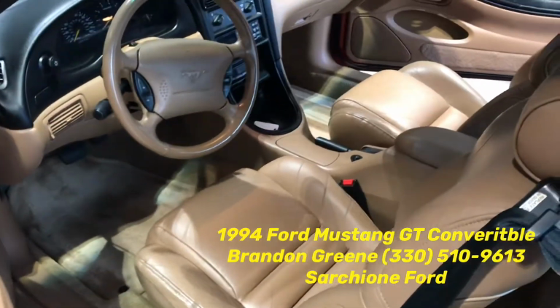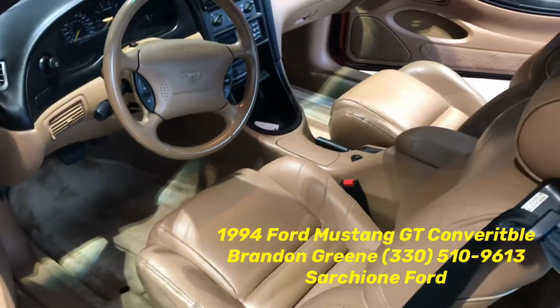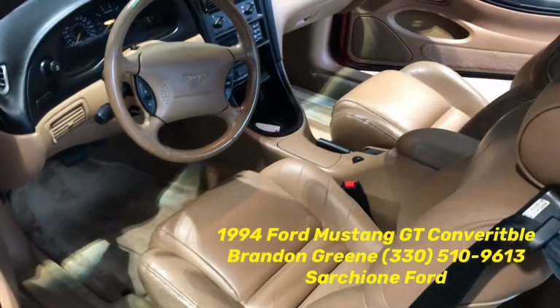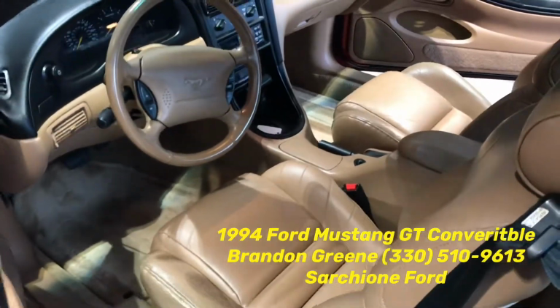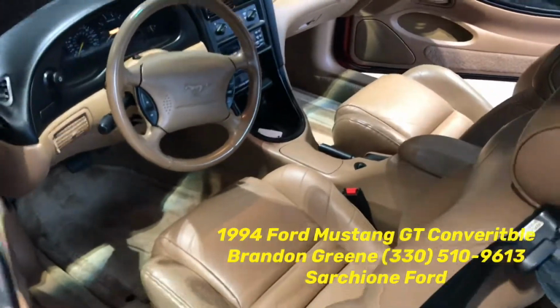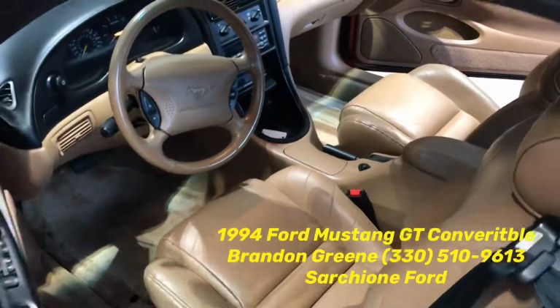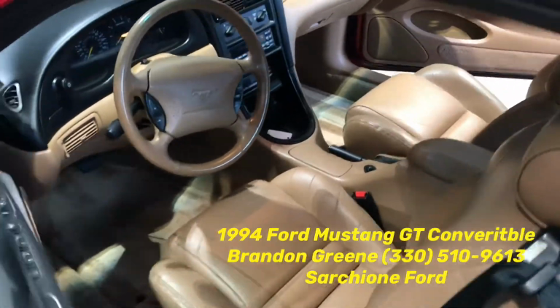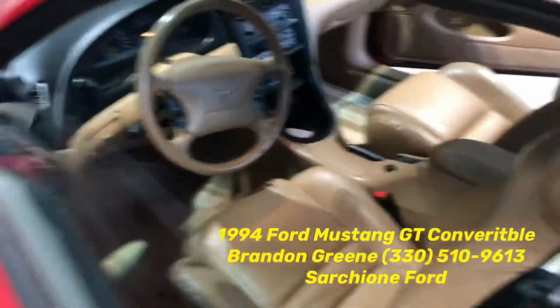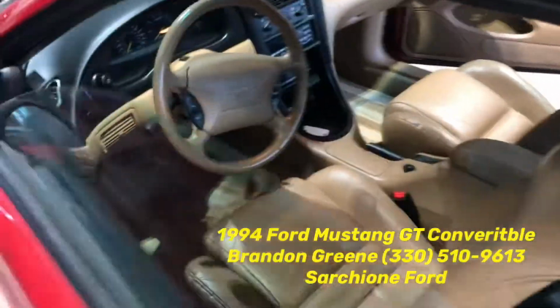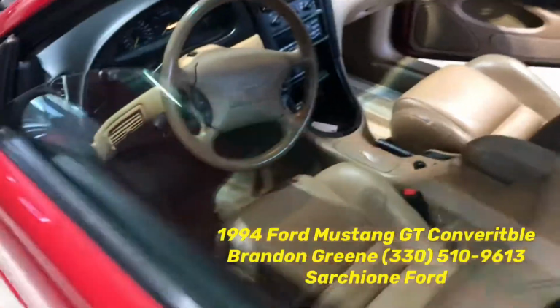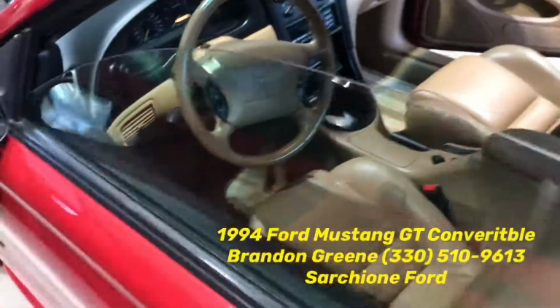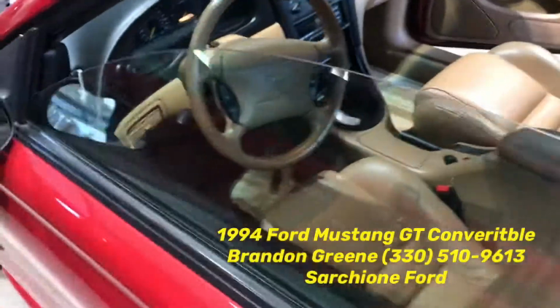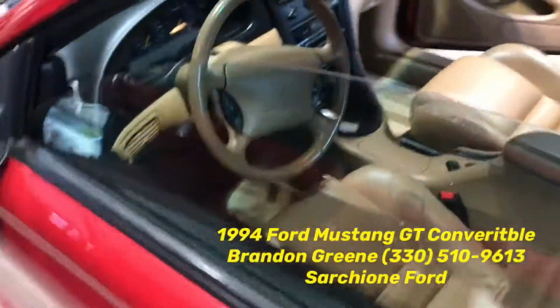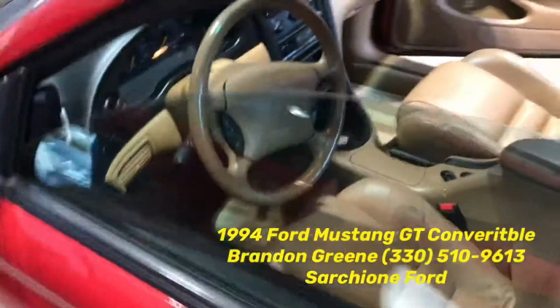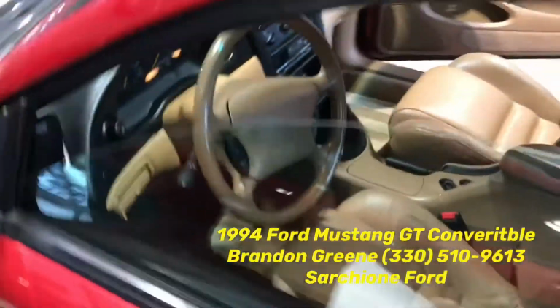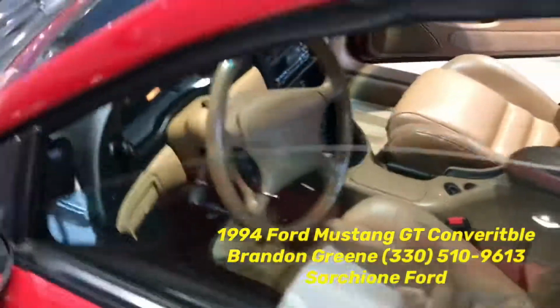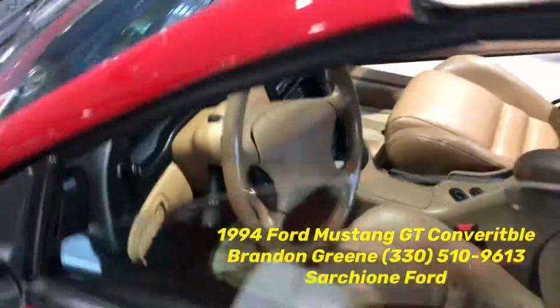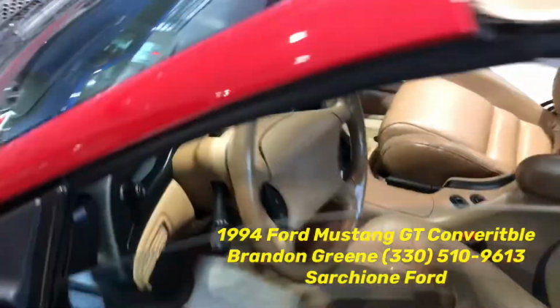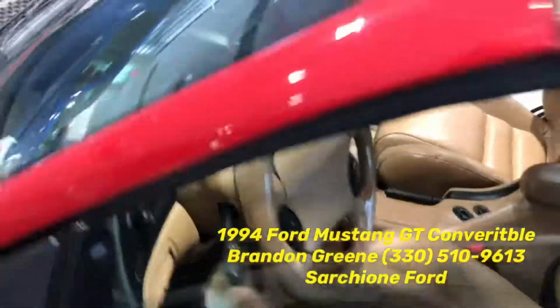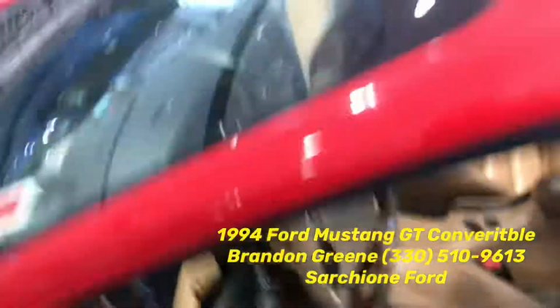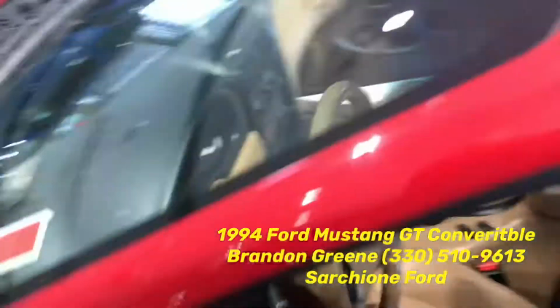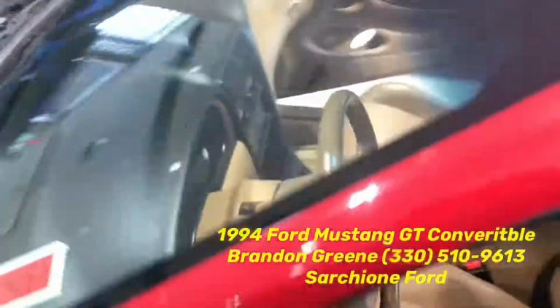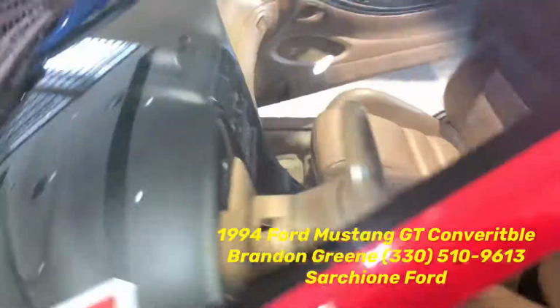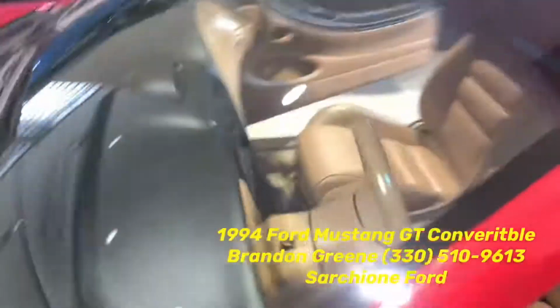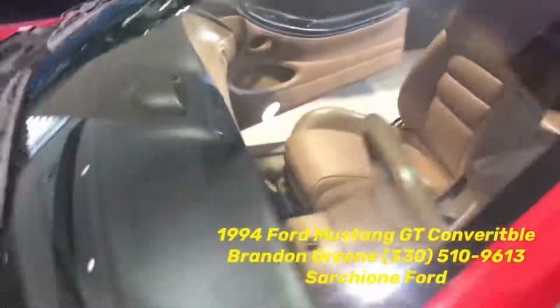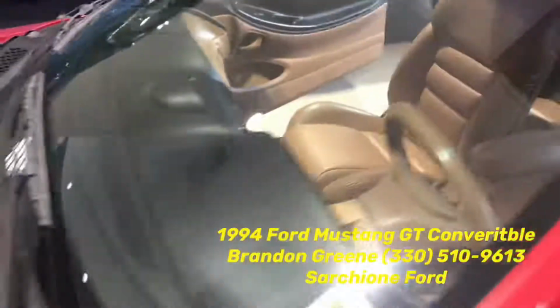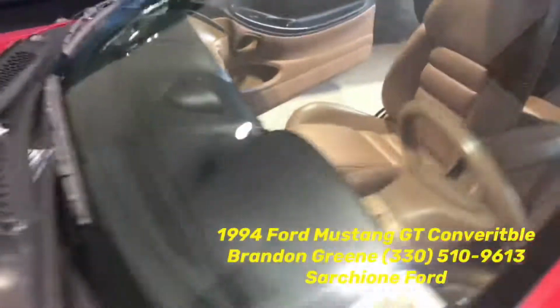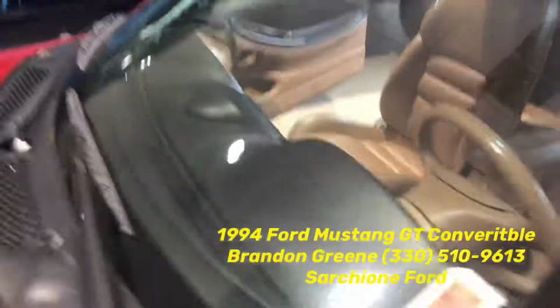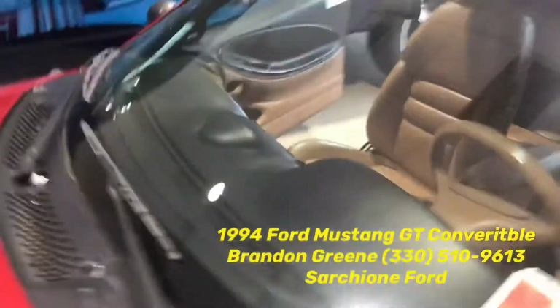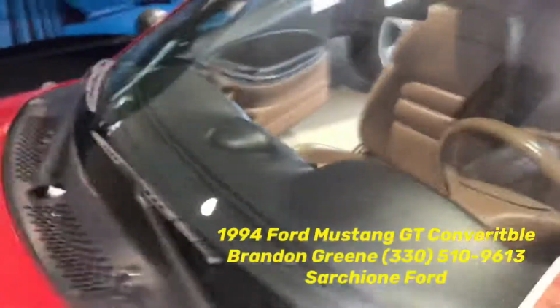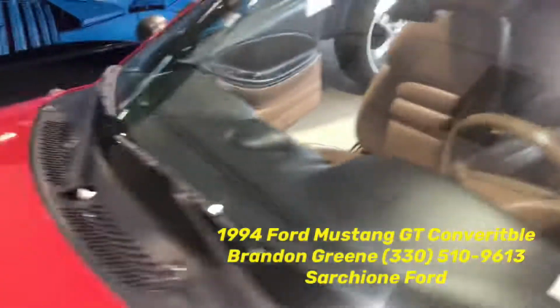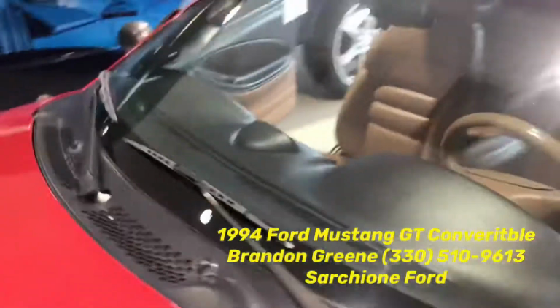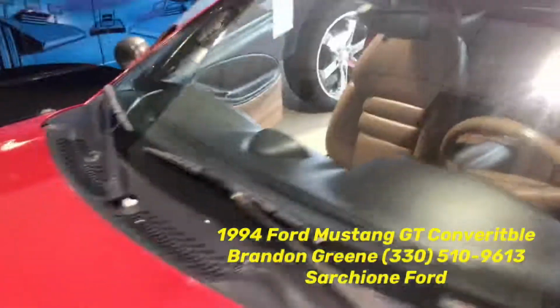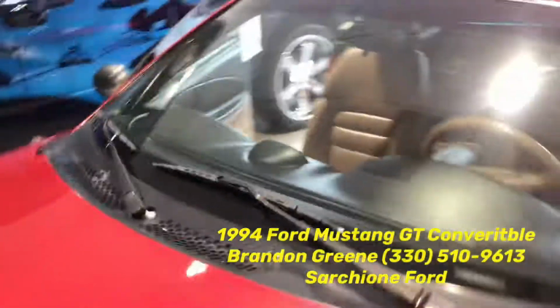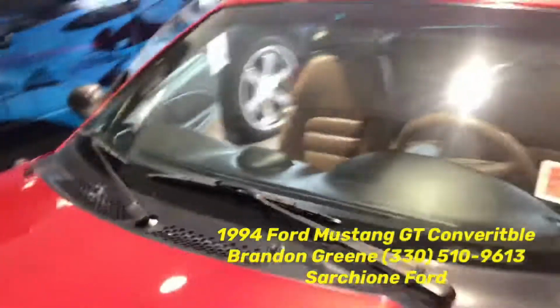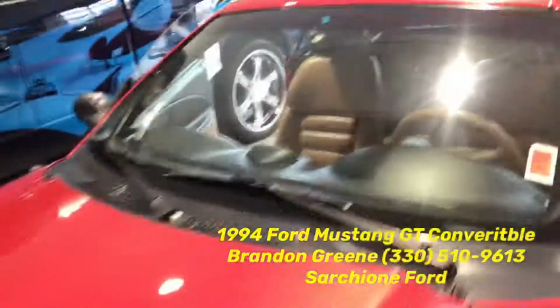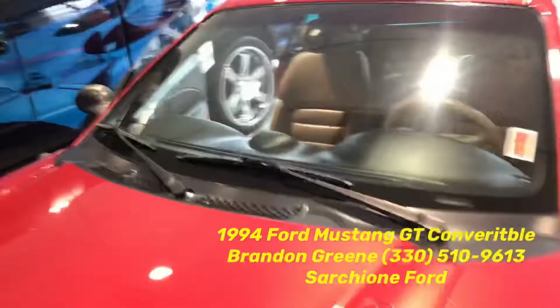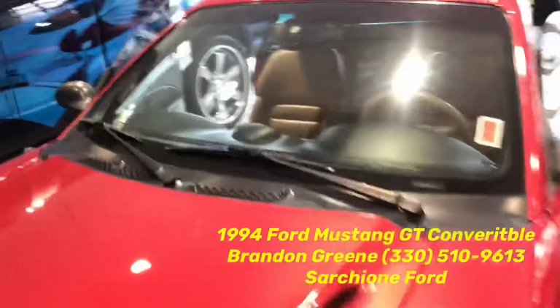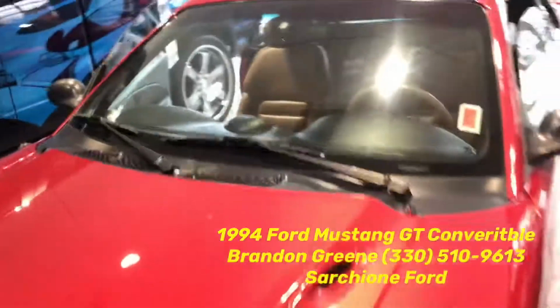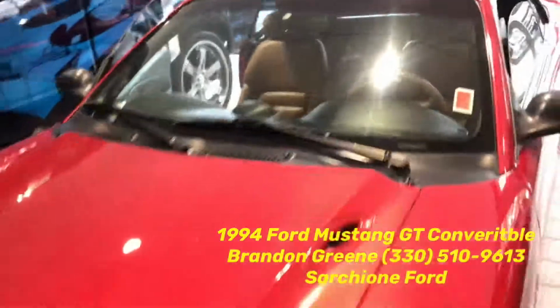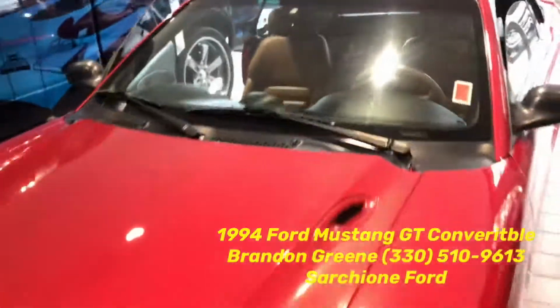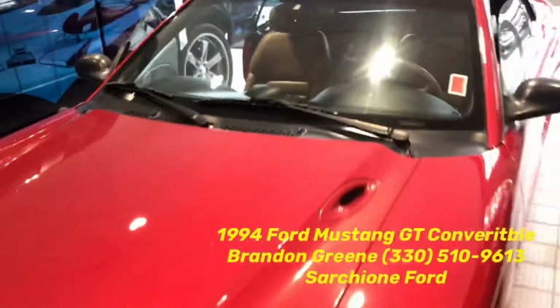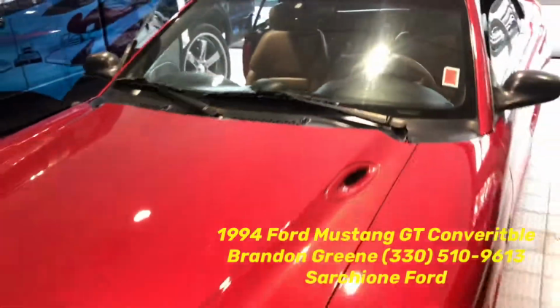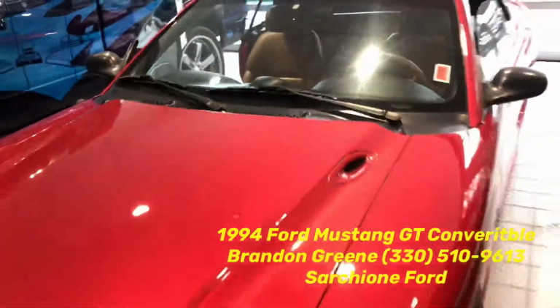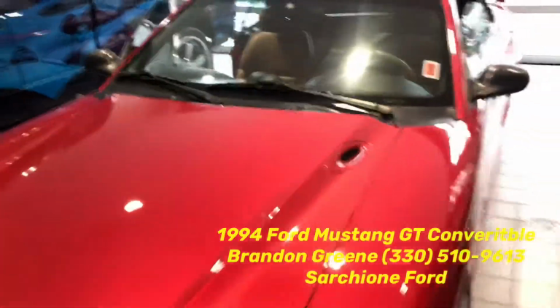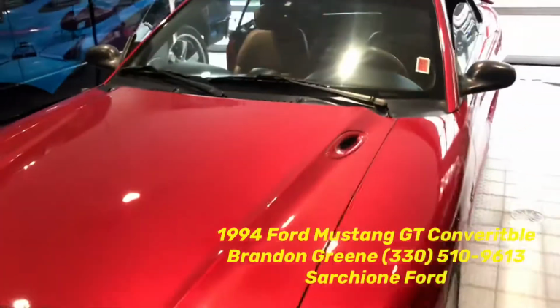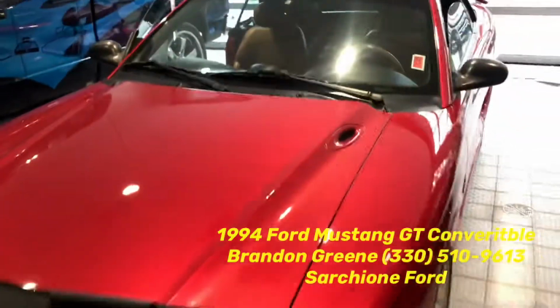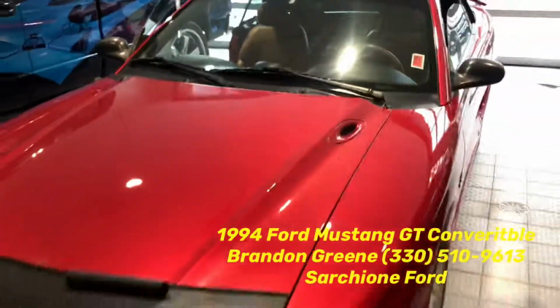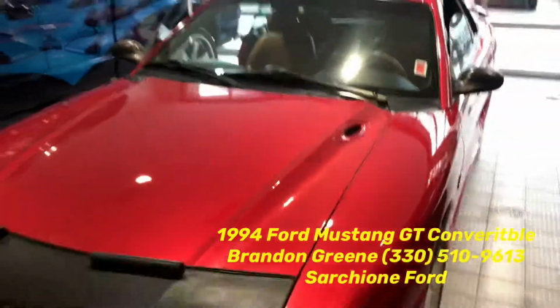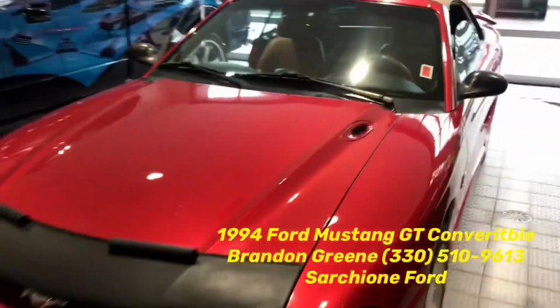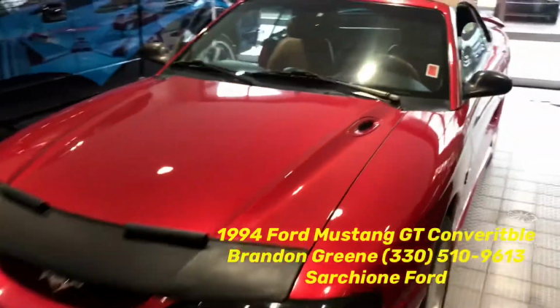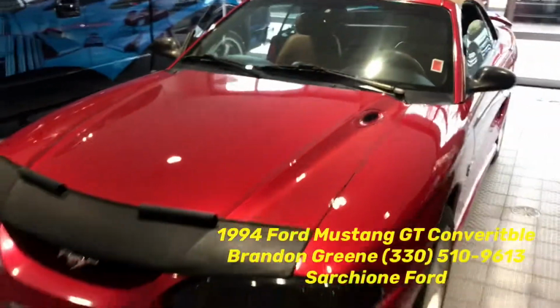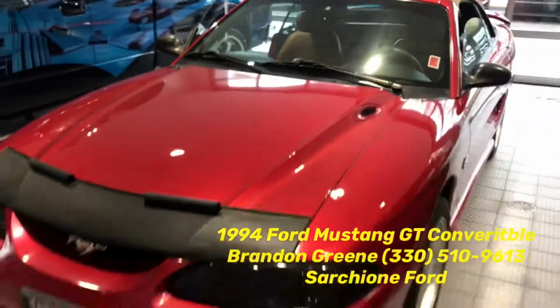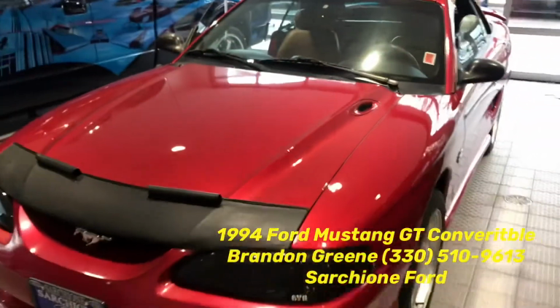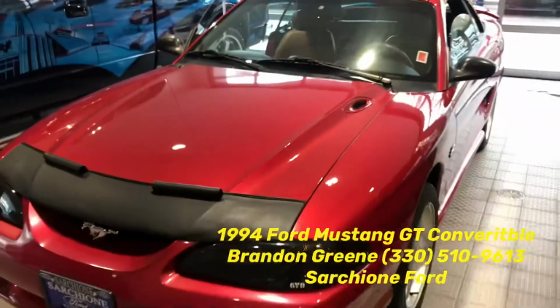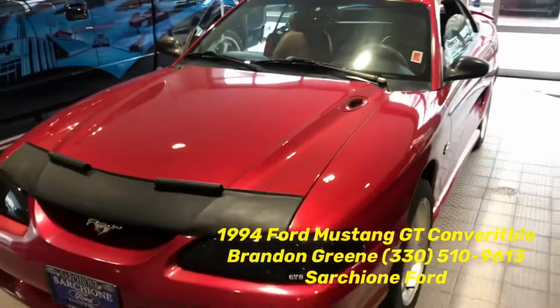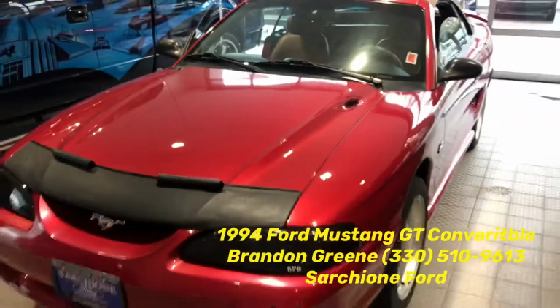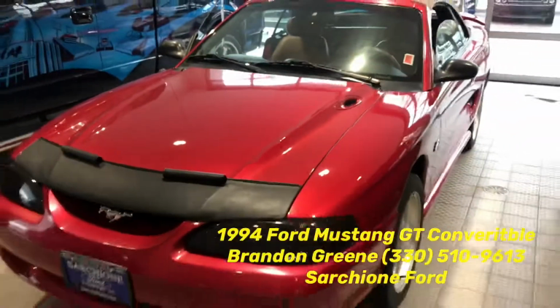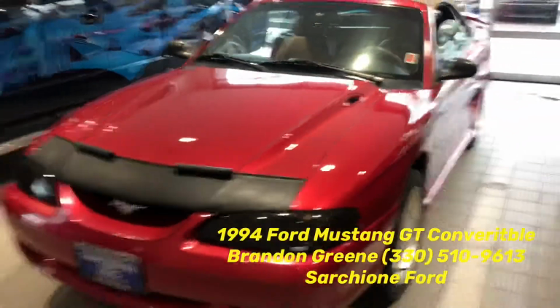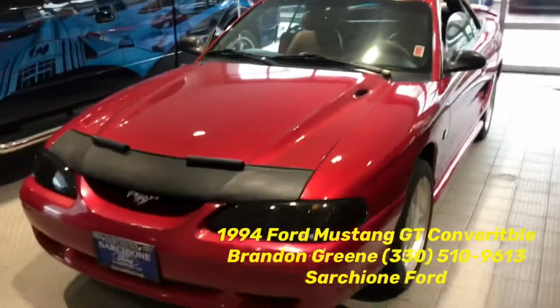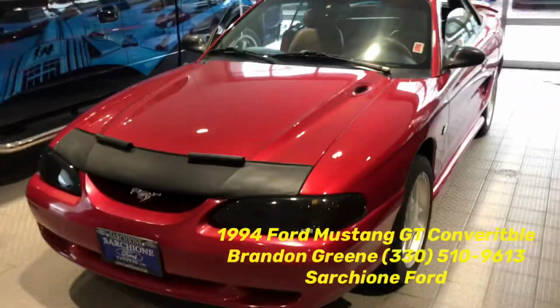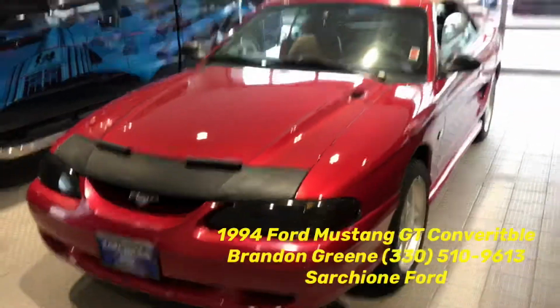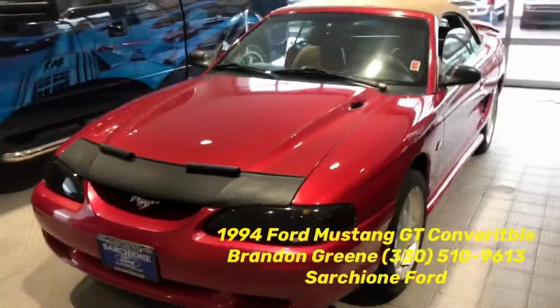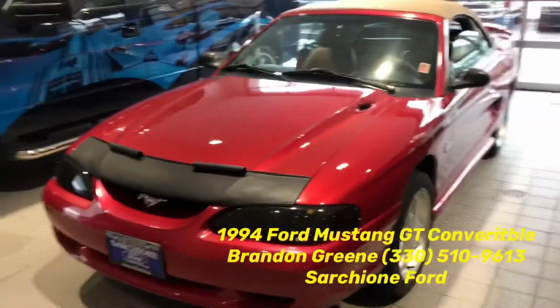Please let me know if you have any questions: 330-510-9613. Thanks again for the opportunity to earn your business and trust.